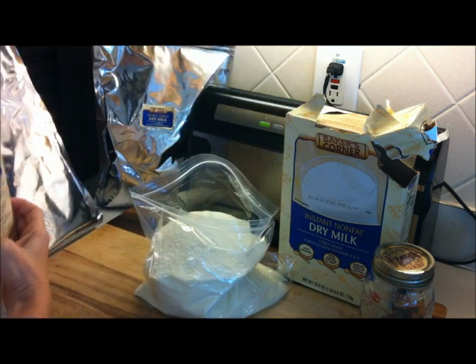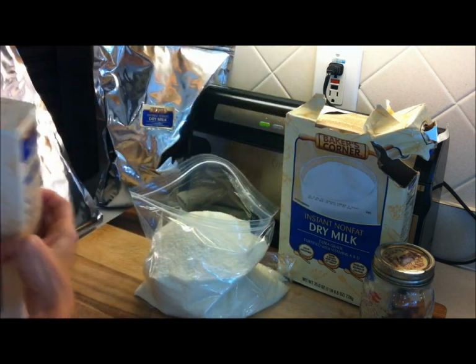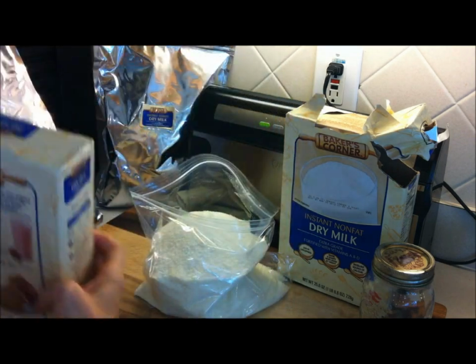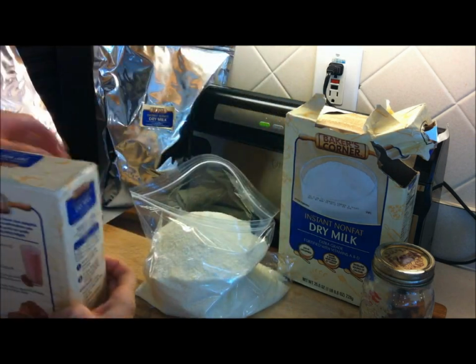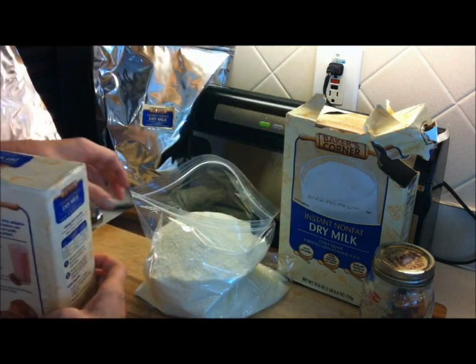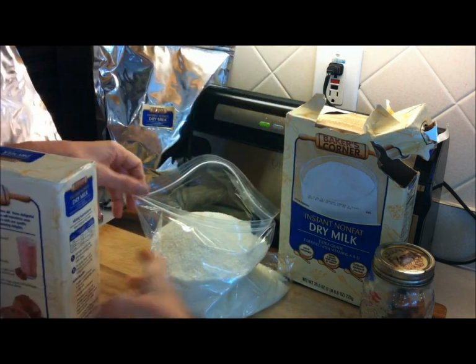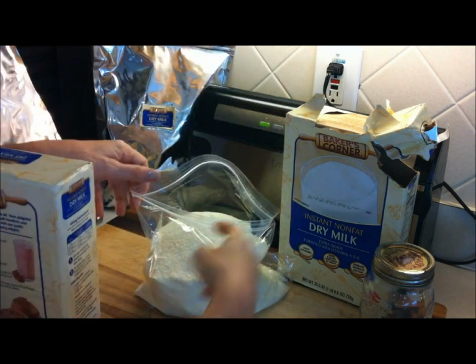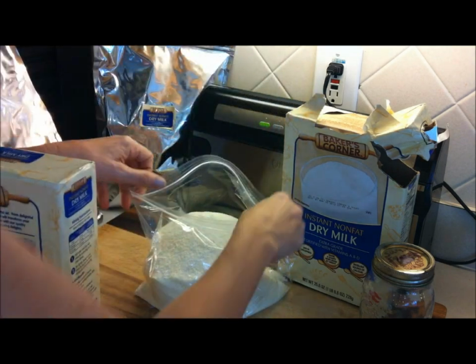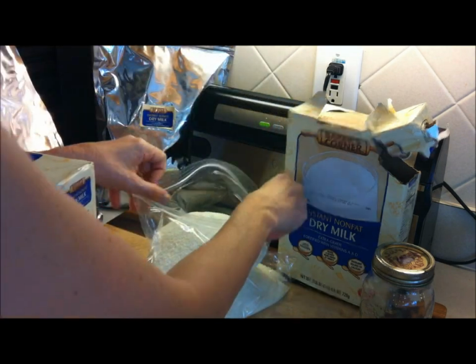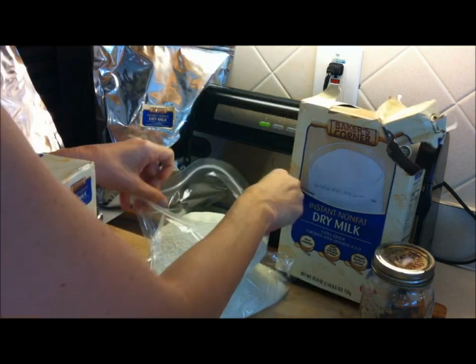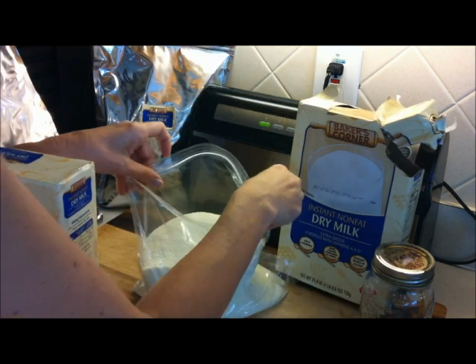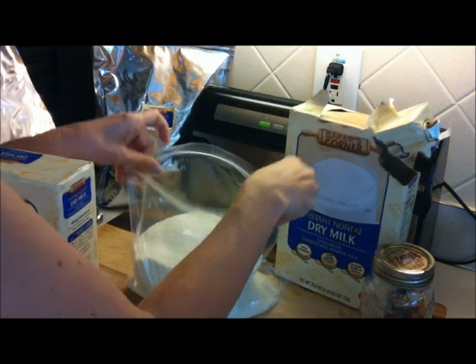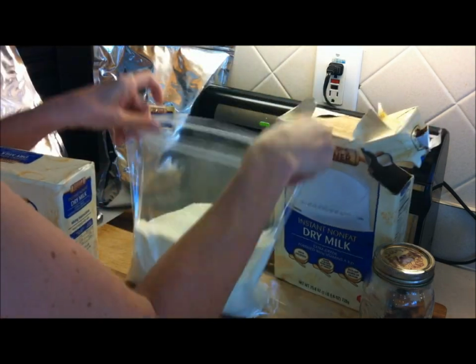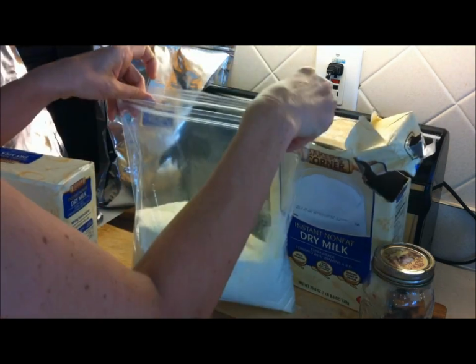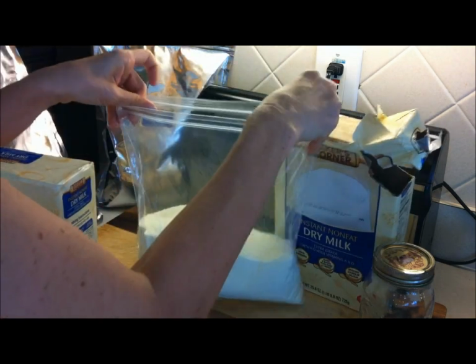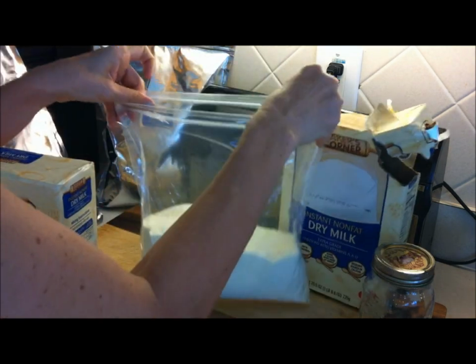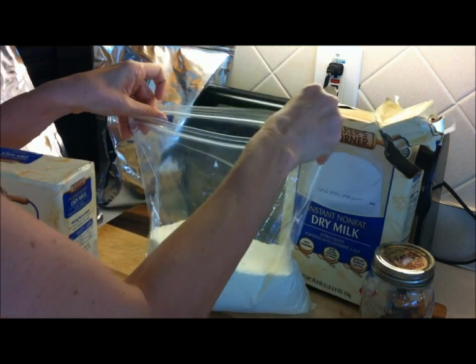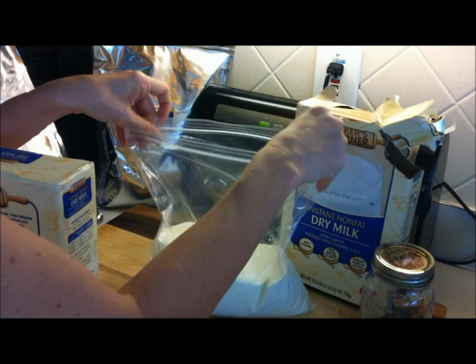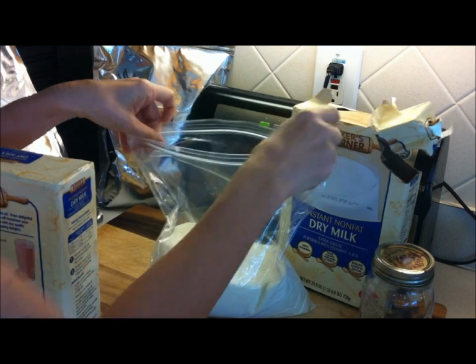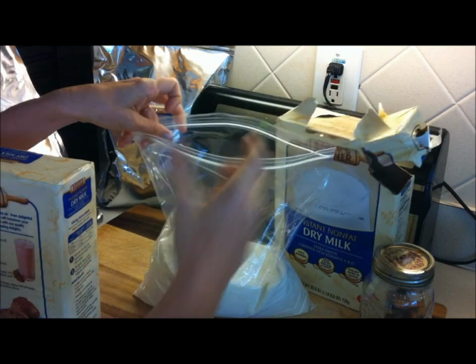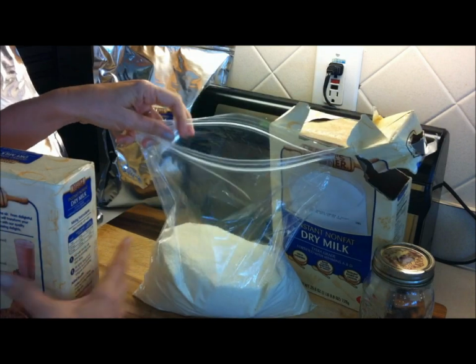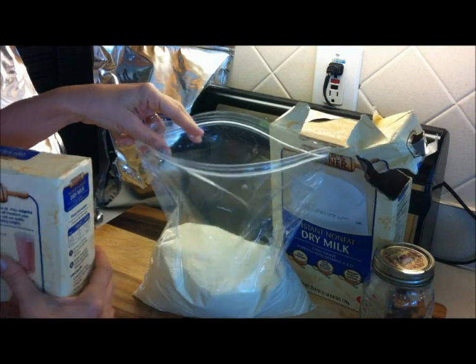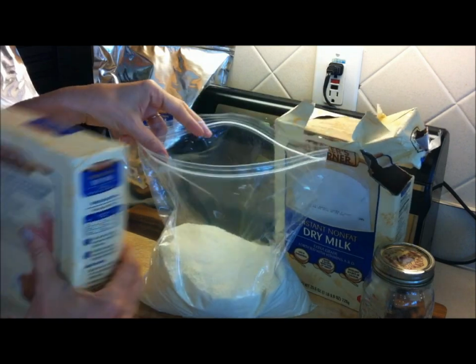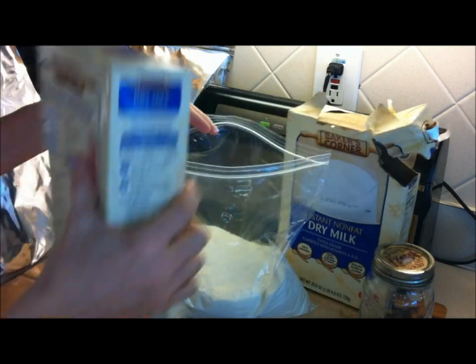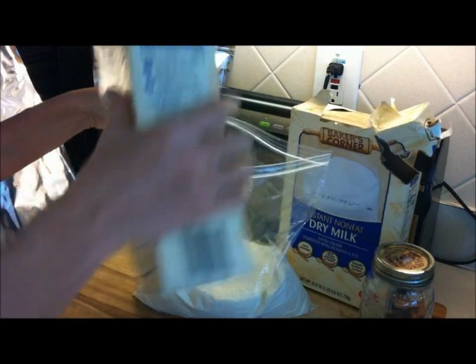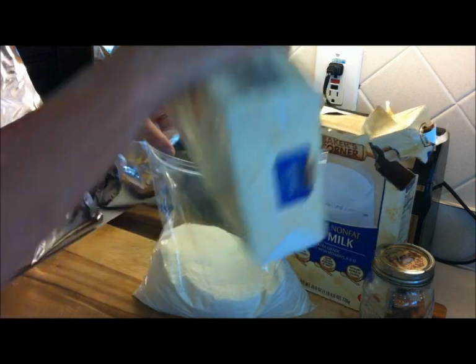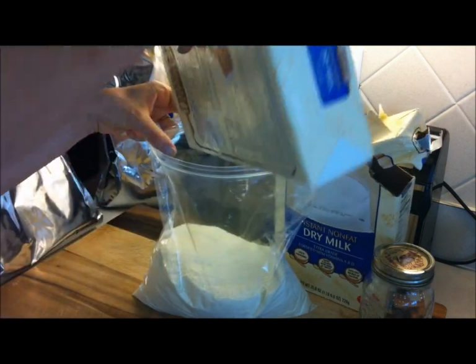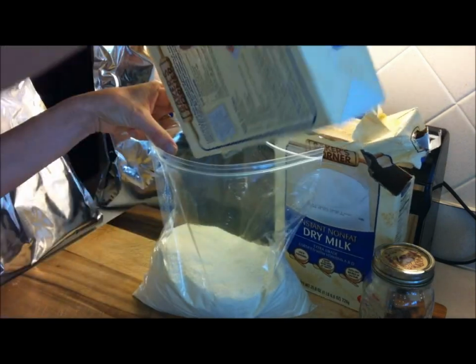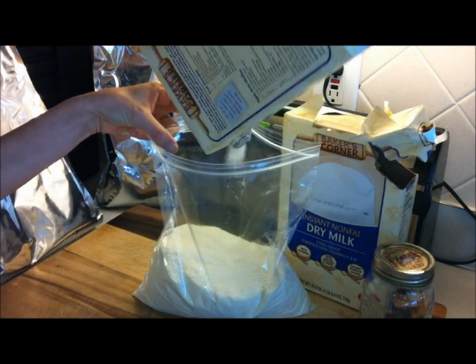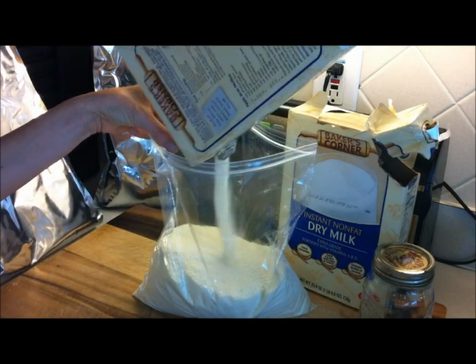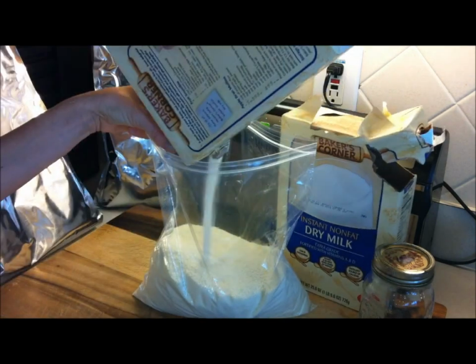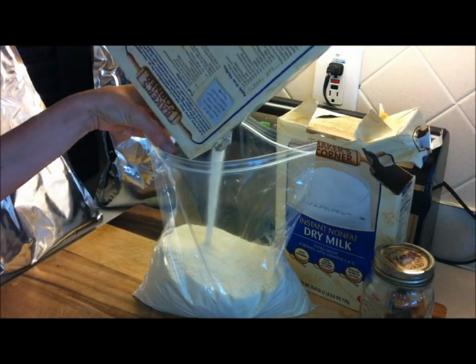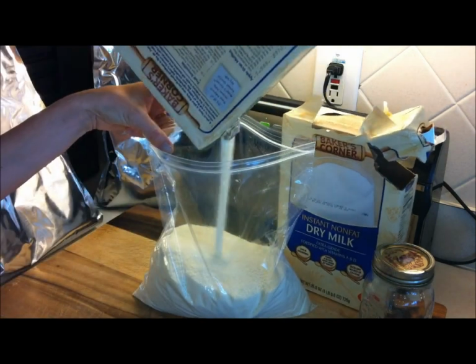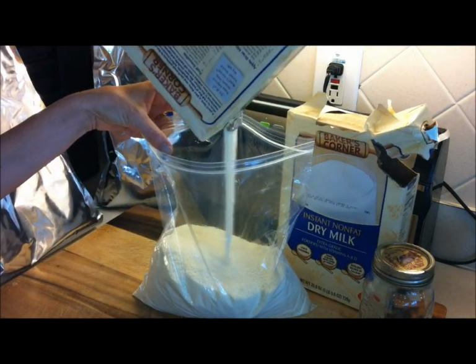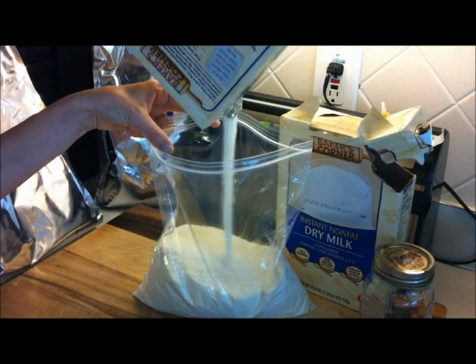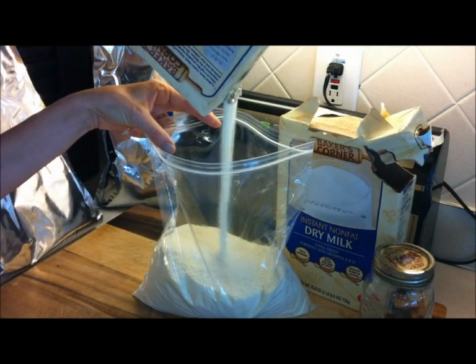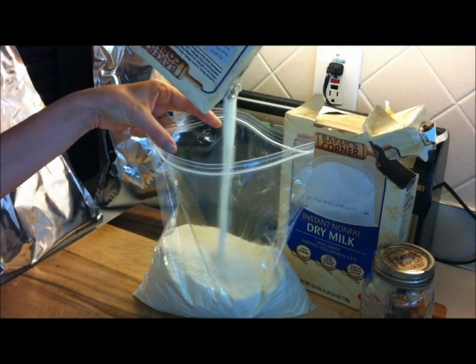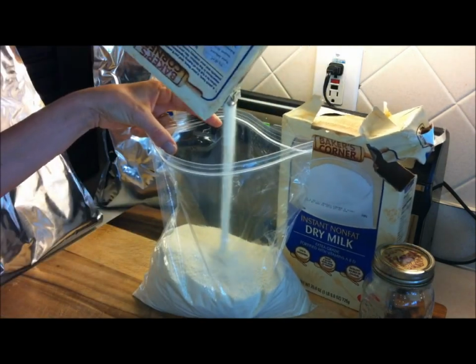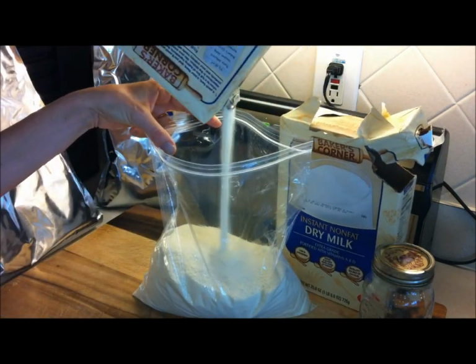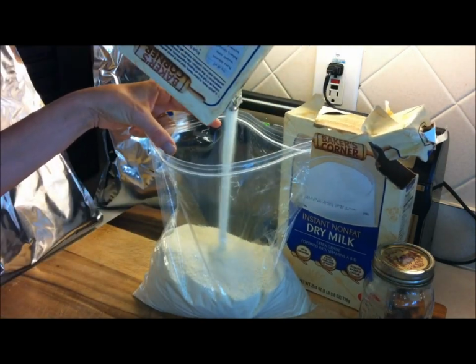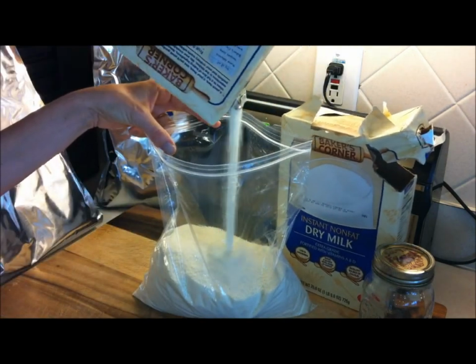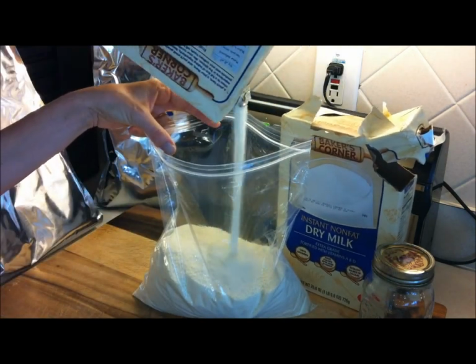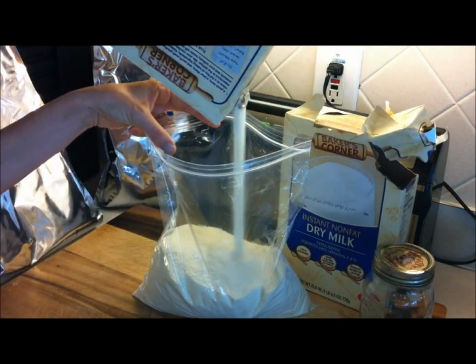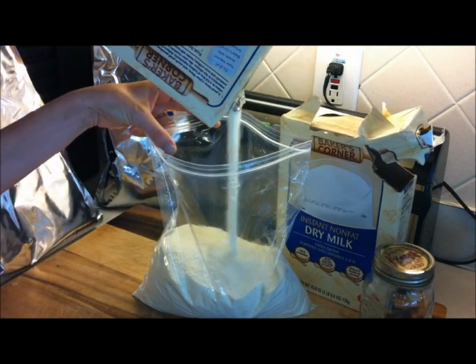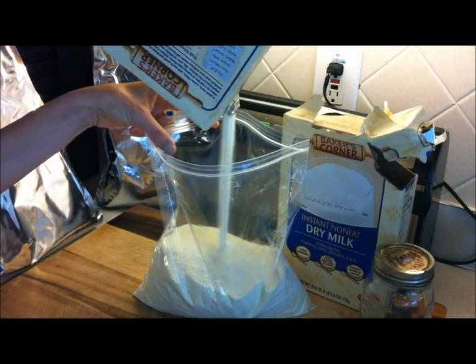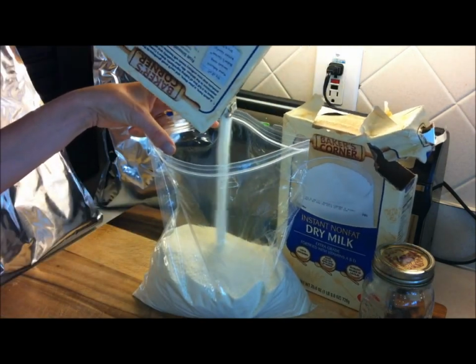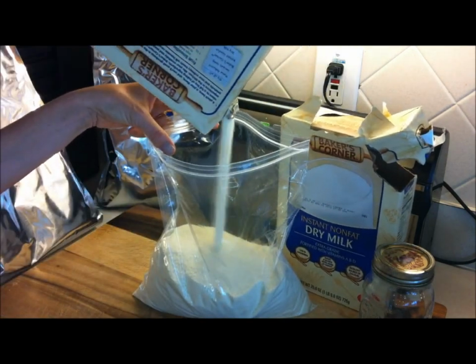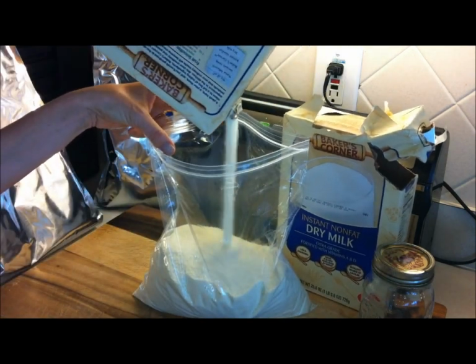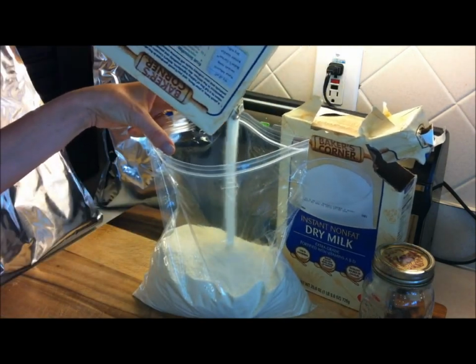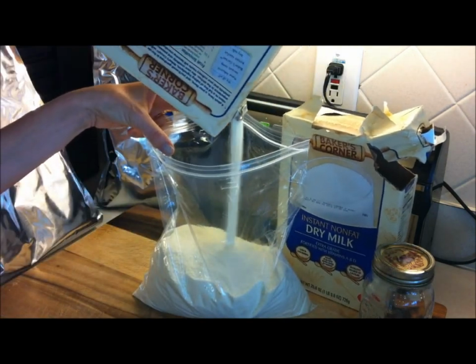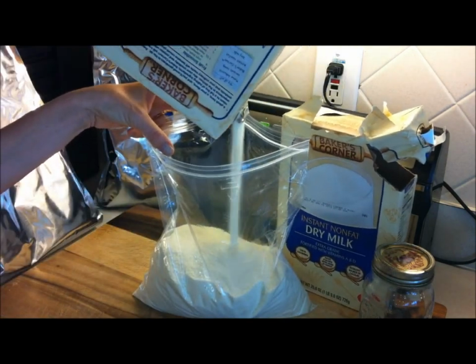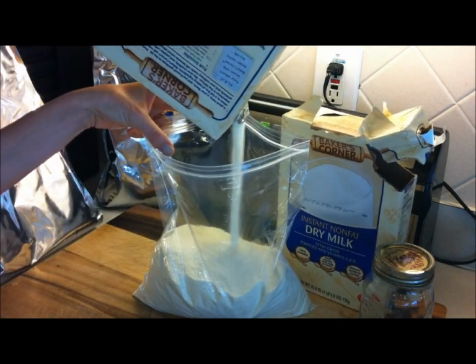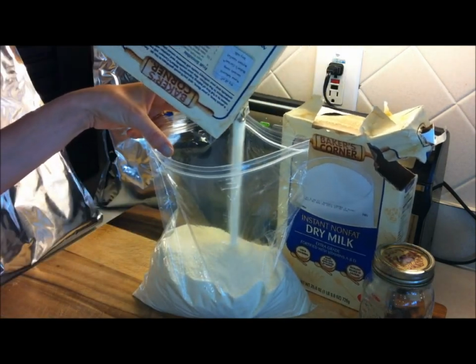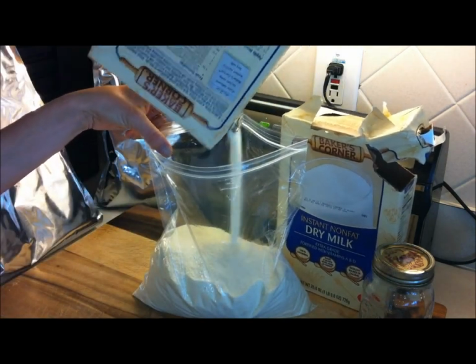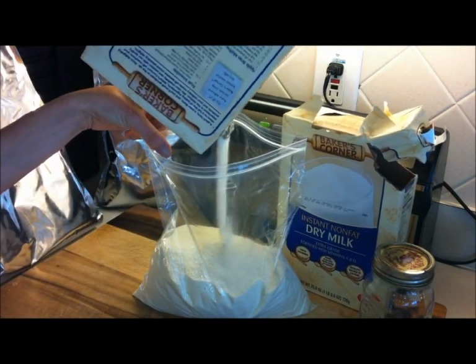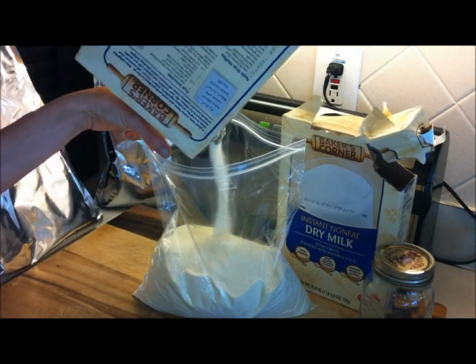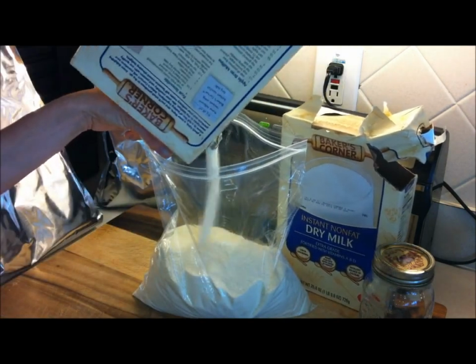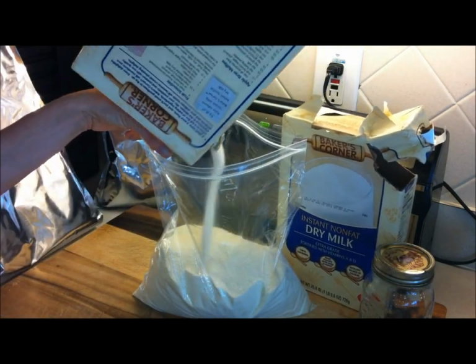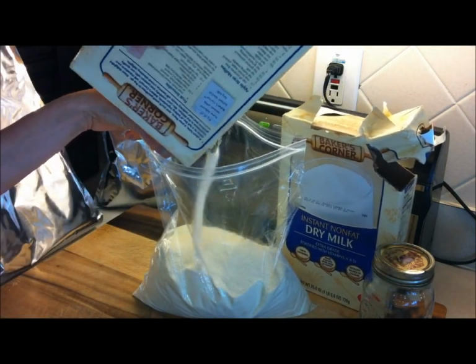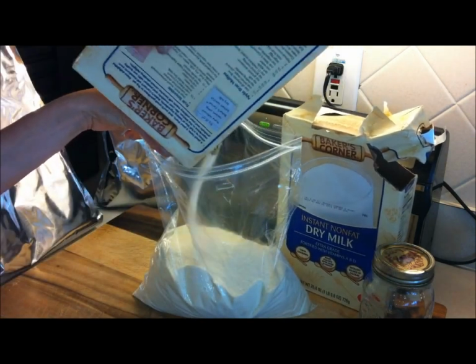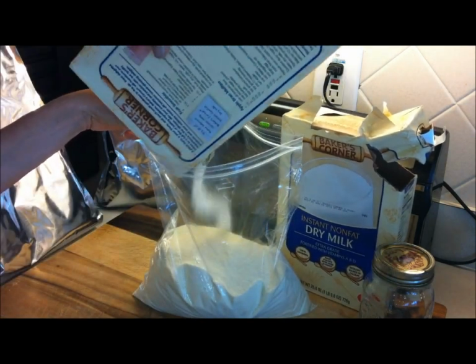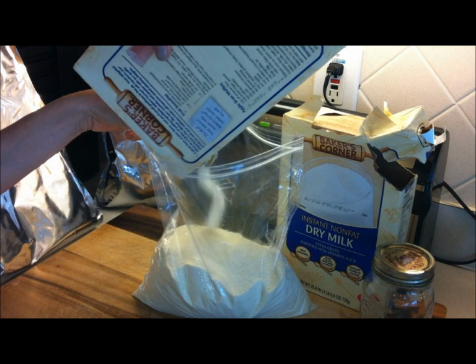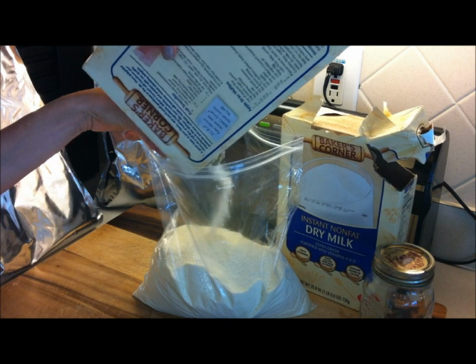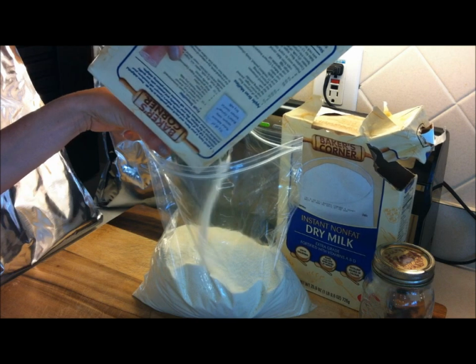Let's see how much we have in there — I'm going to put more in there than that. Just getting the milk in there.